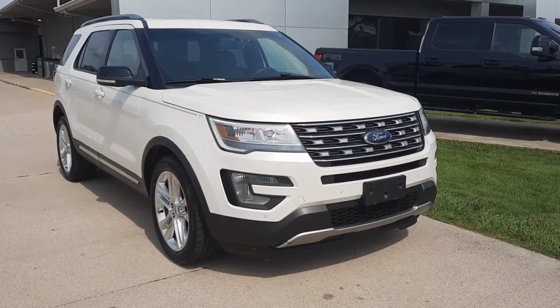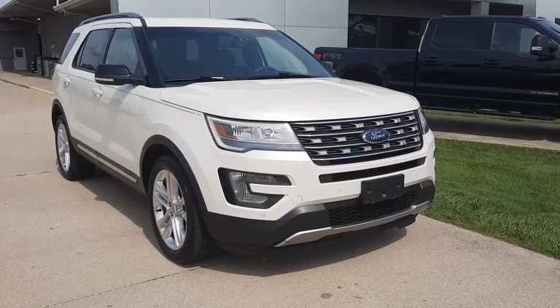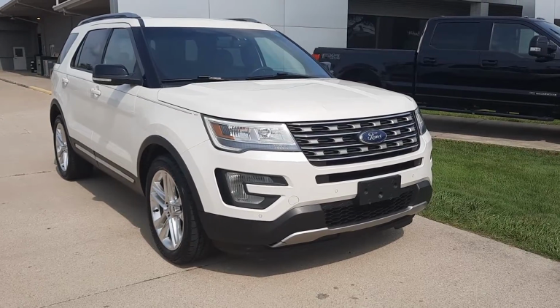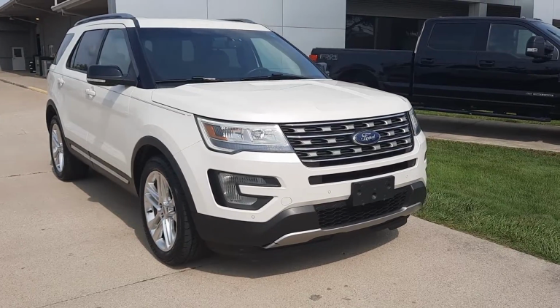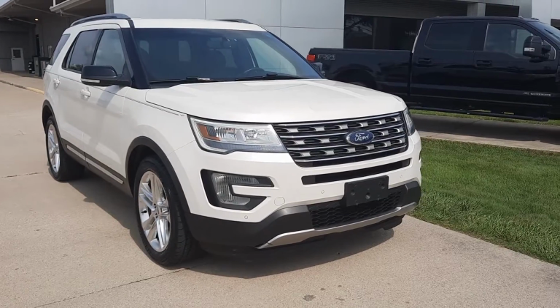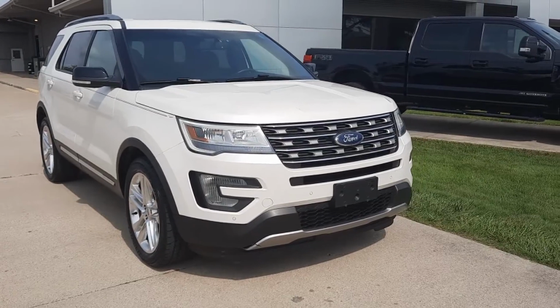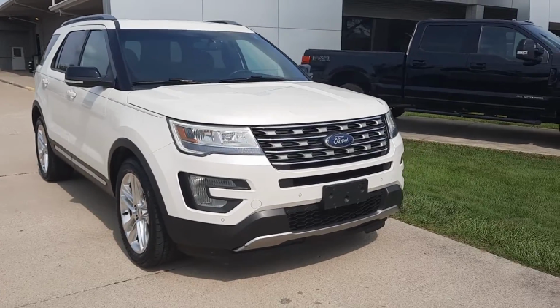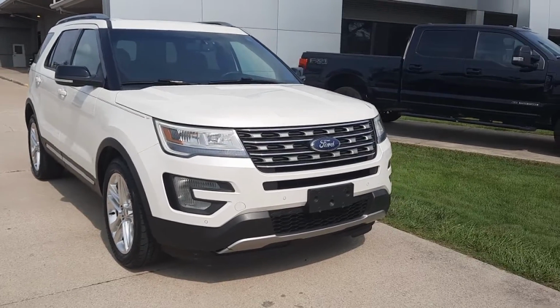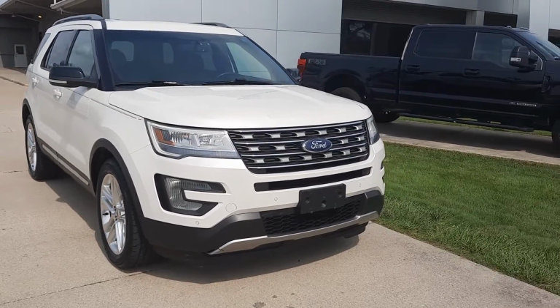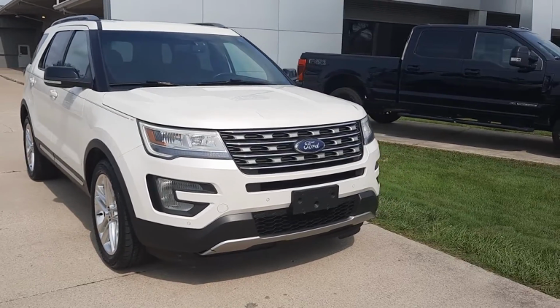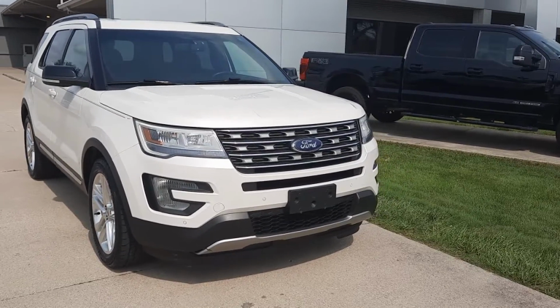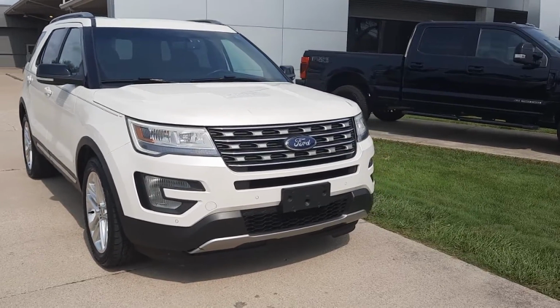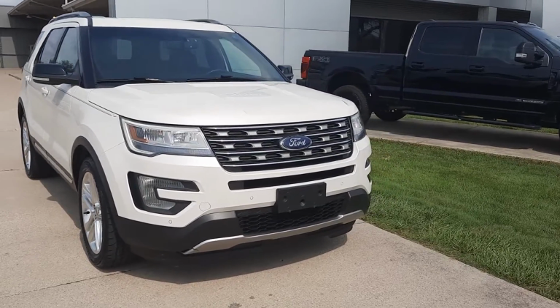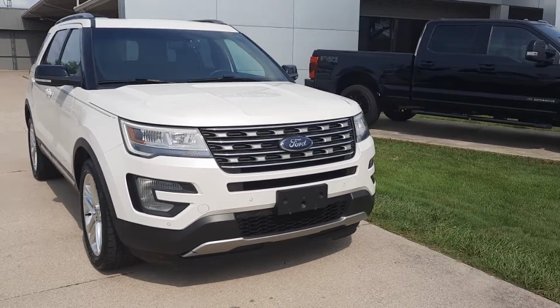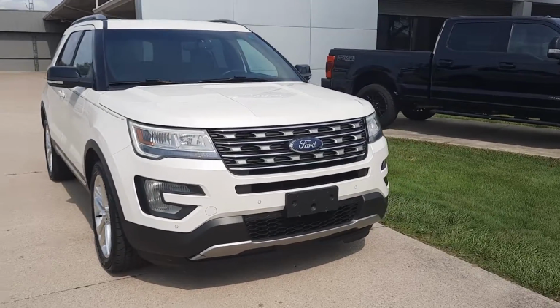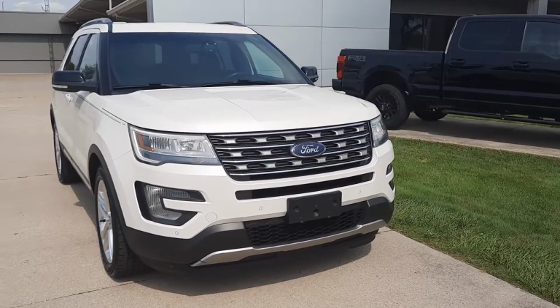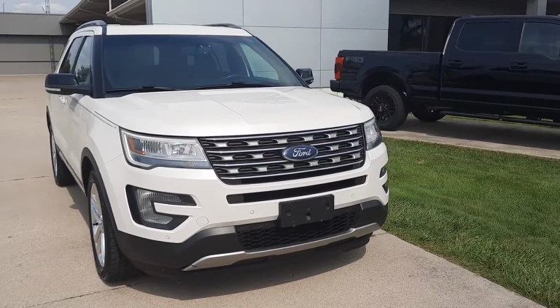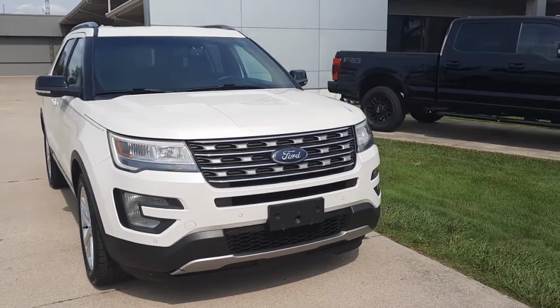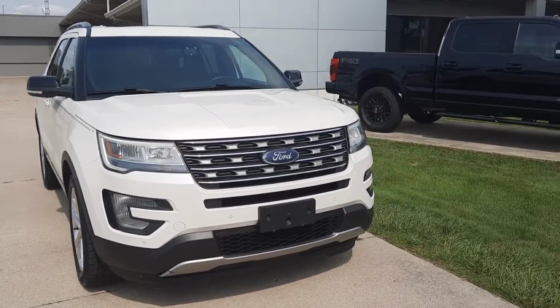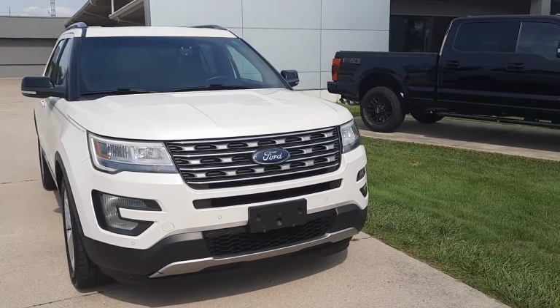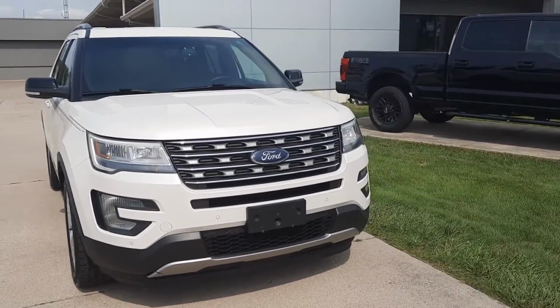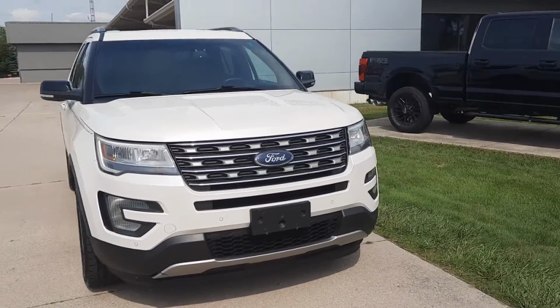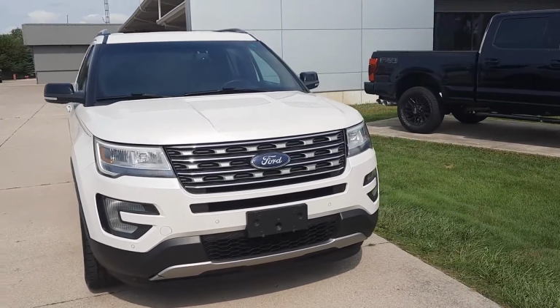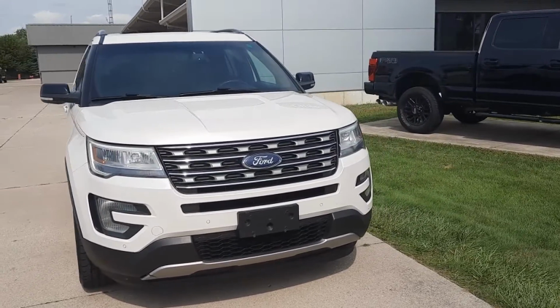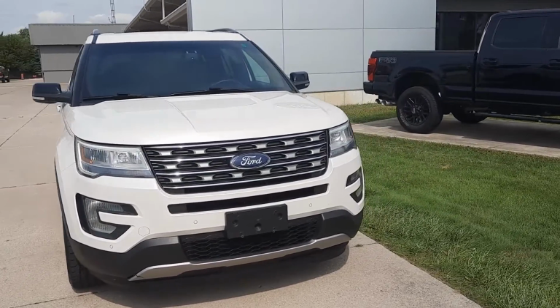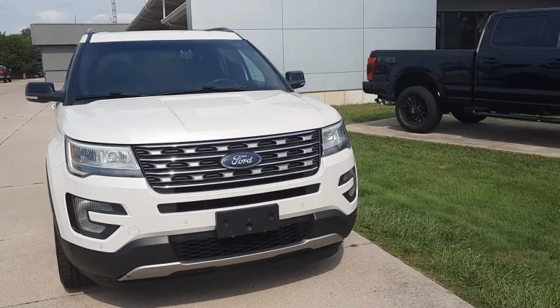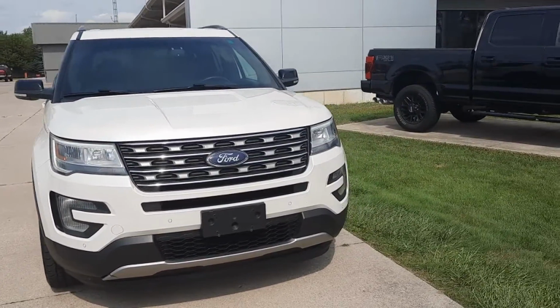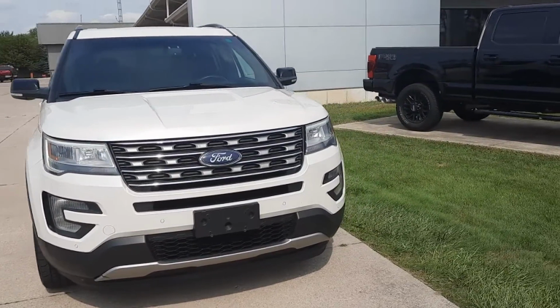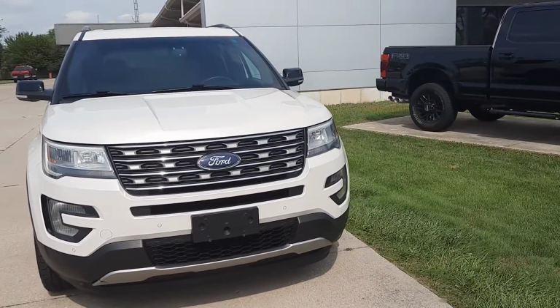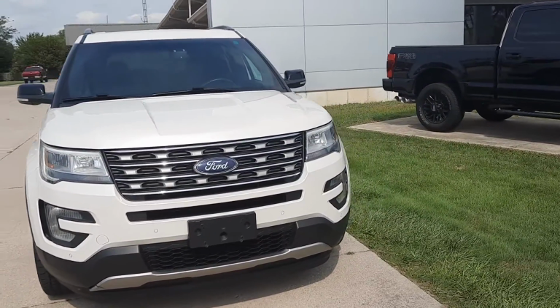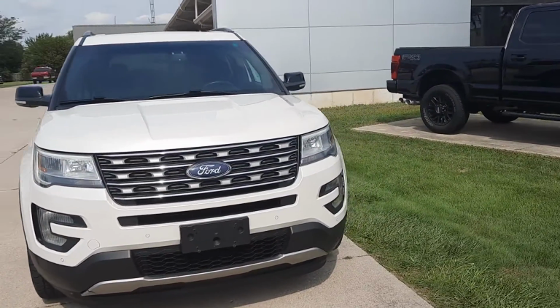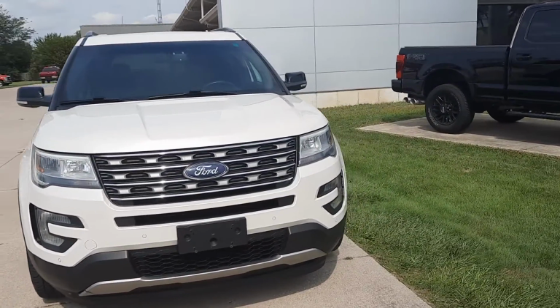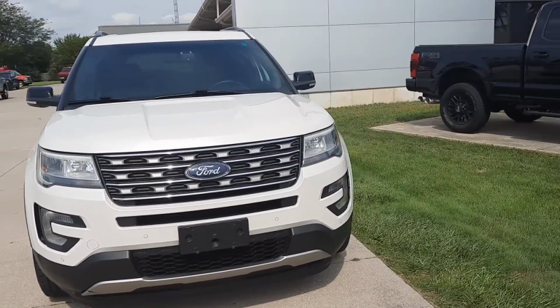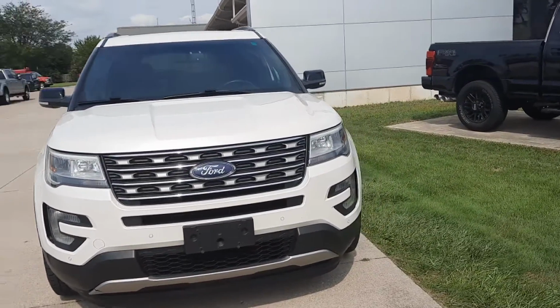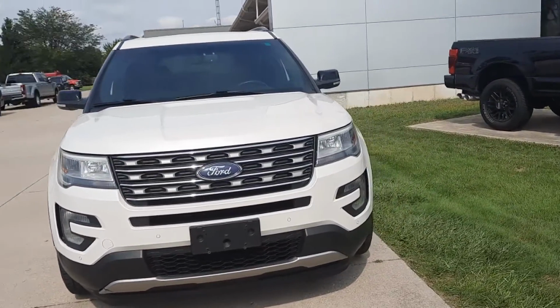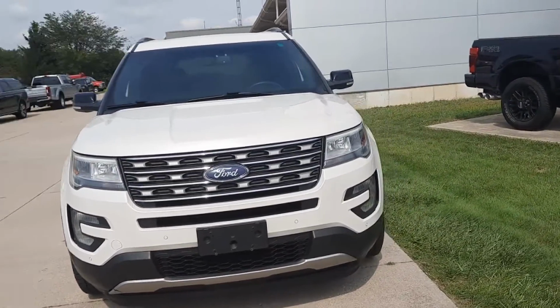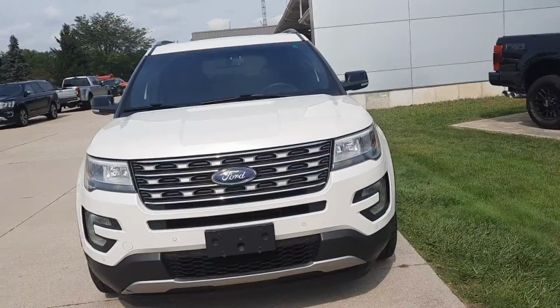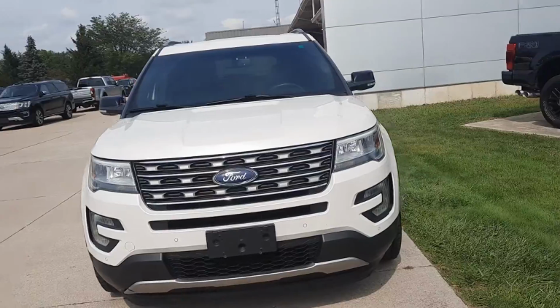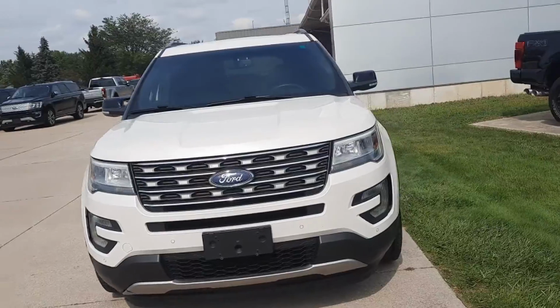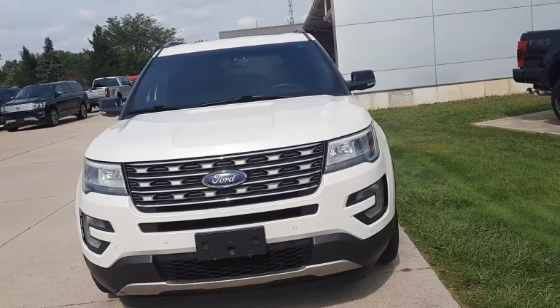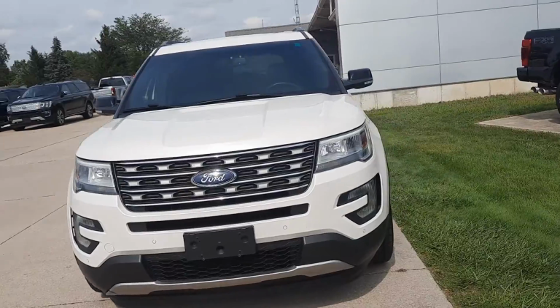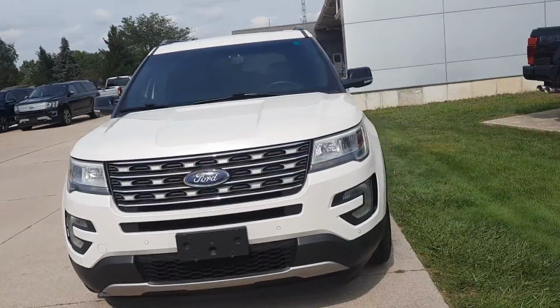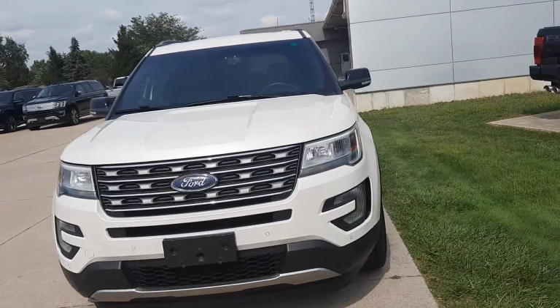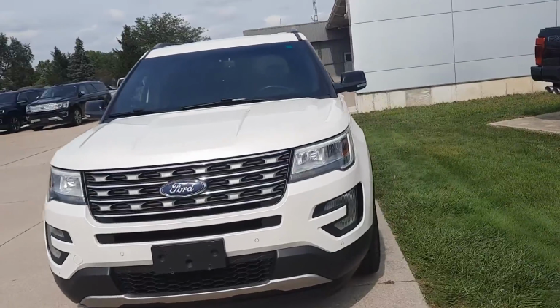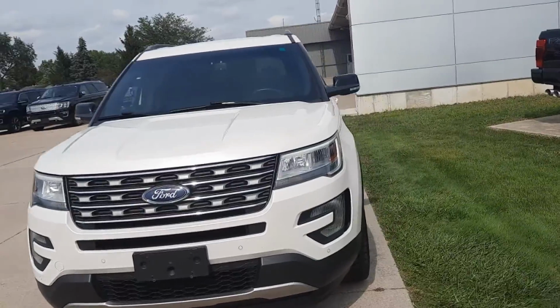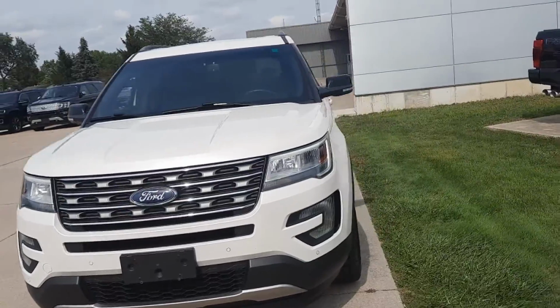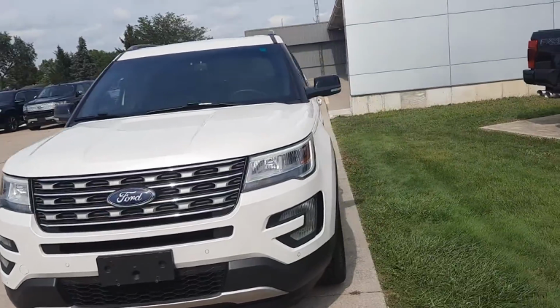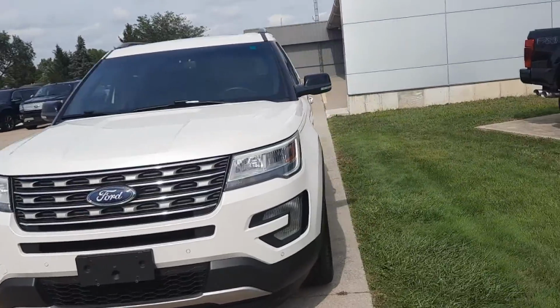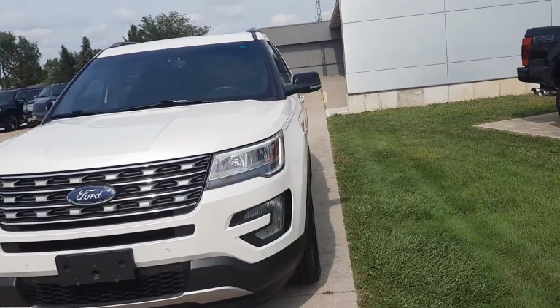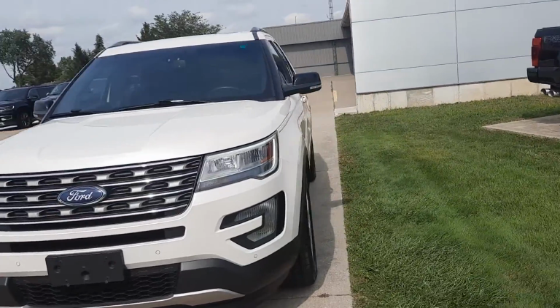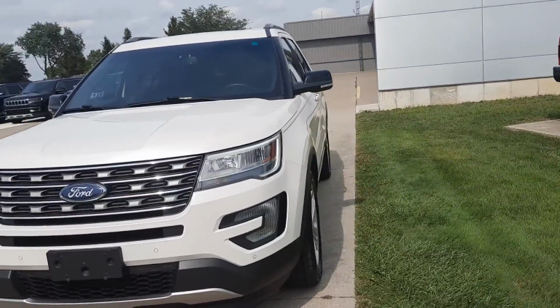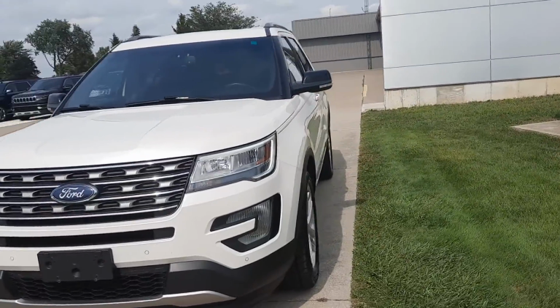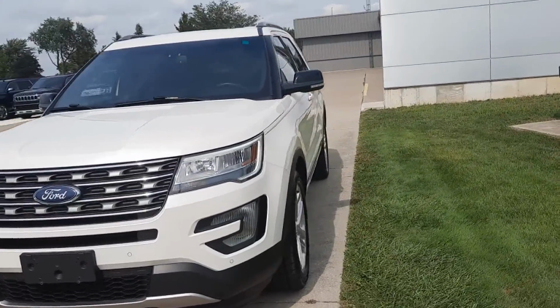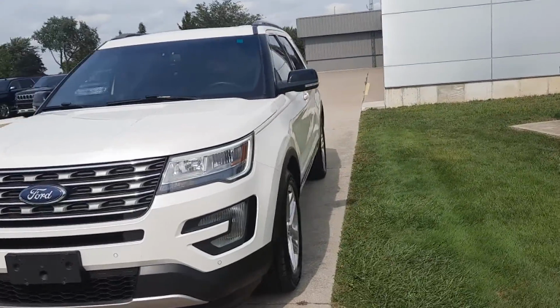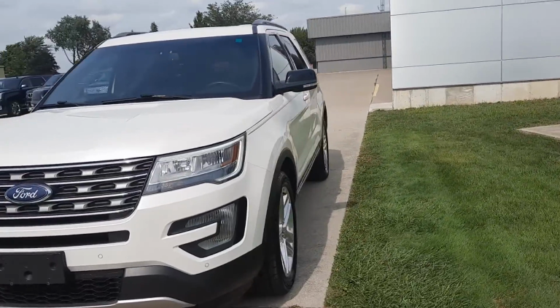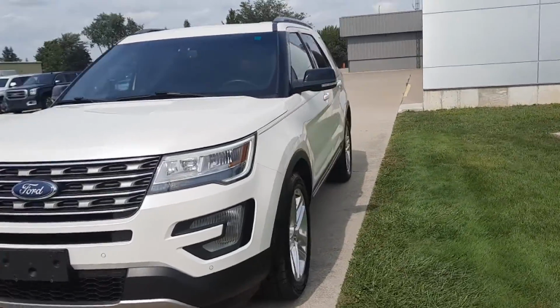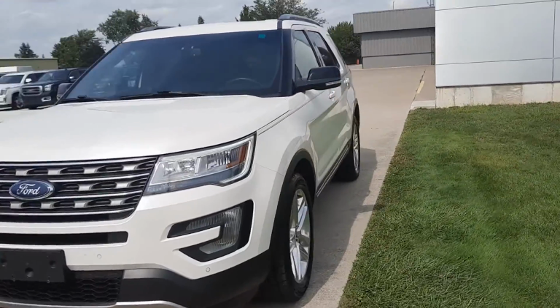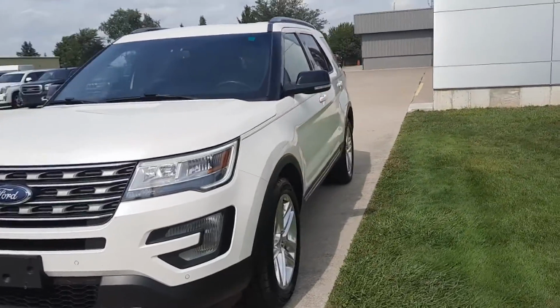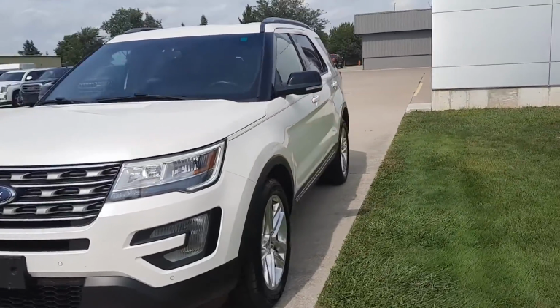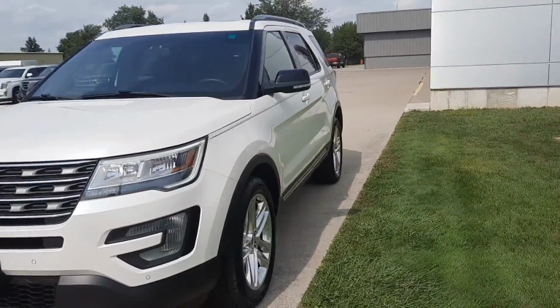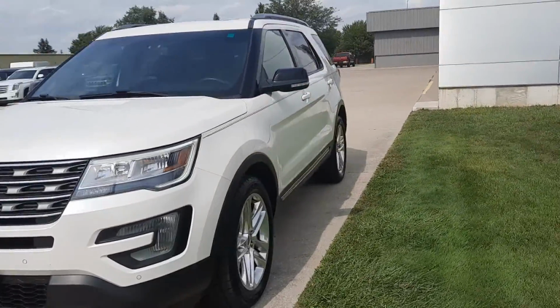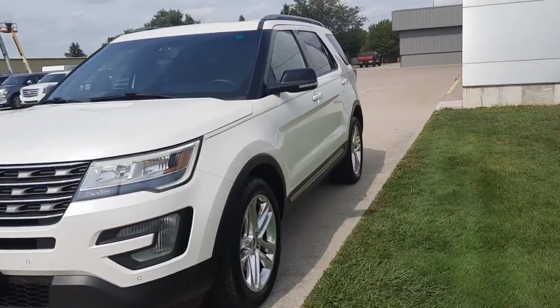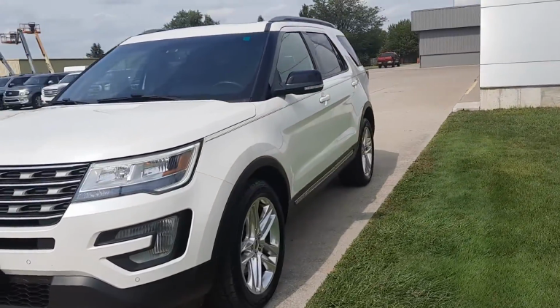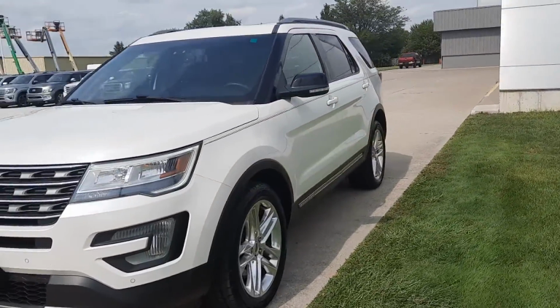Angel here at Terry Henricks Ford, going to take you on a quick walk around of this 2016 Ford Explorer XLT.